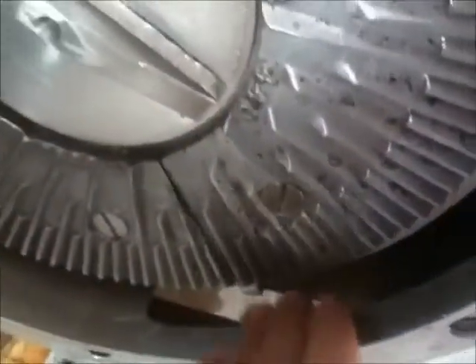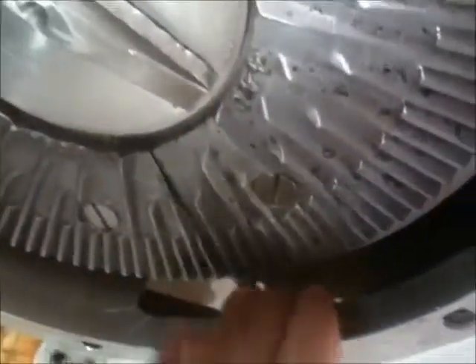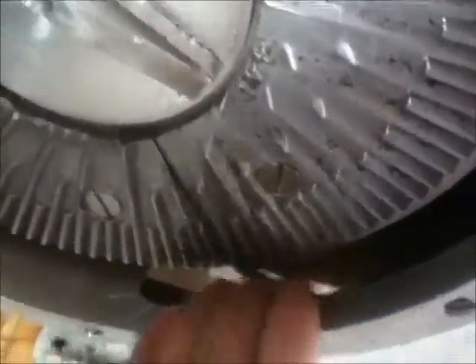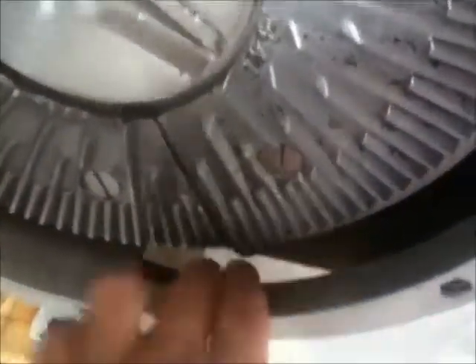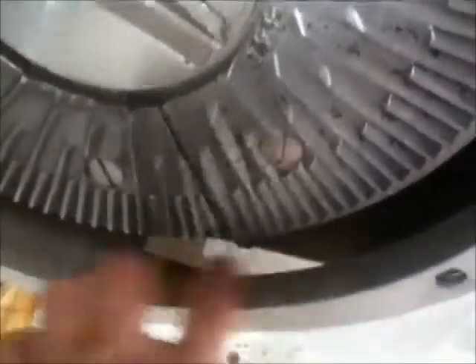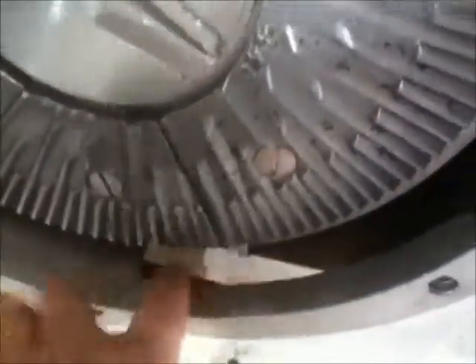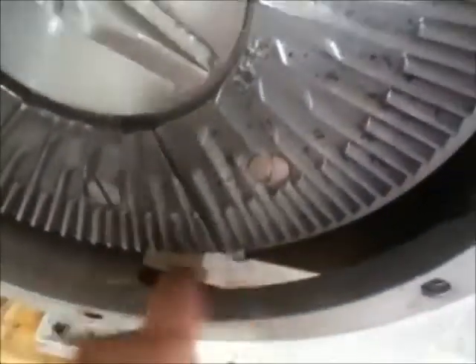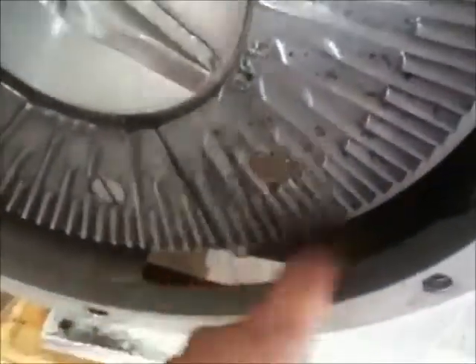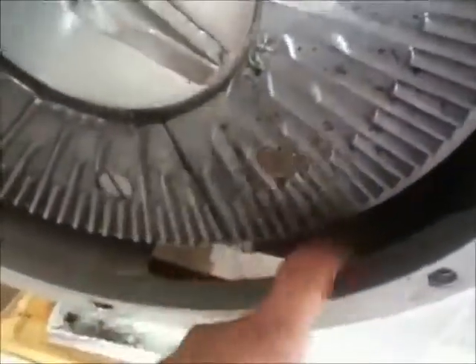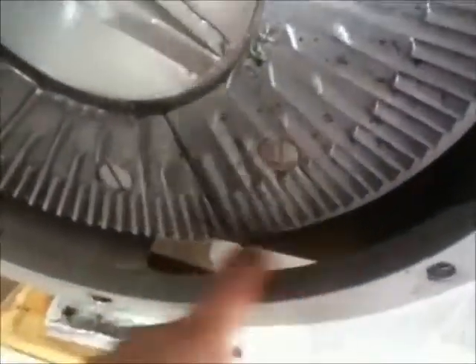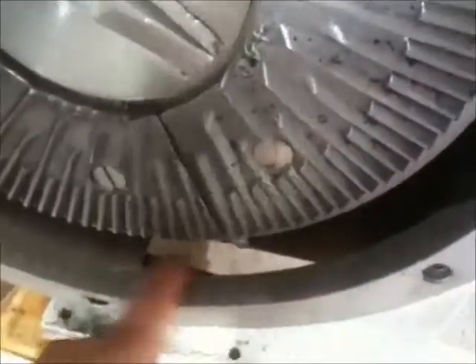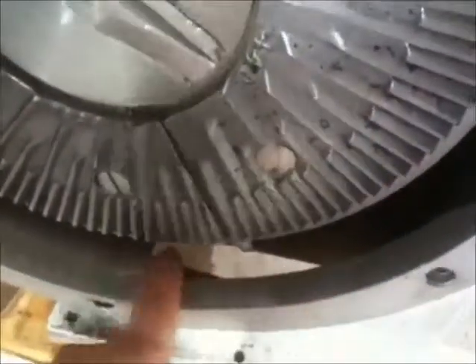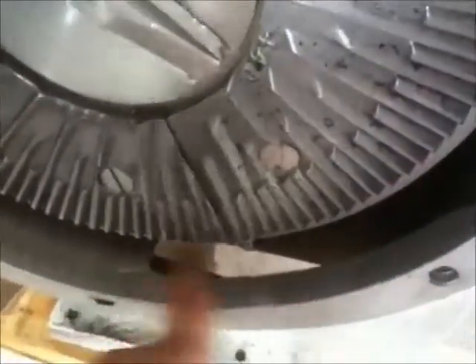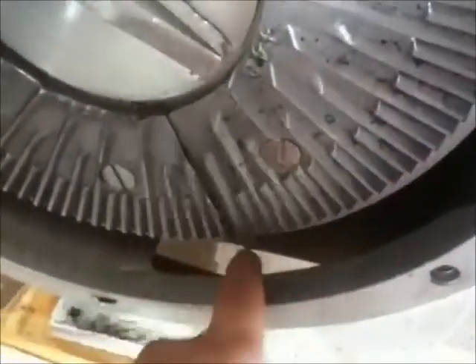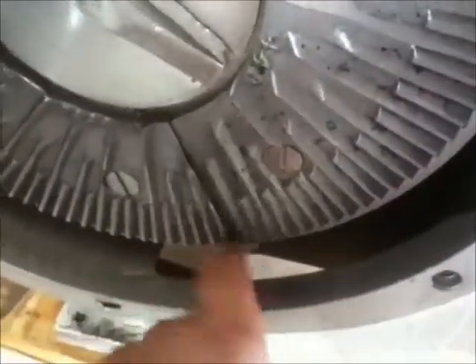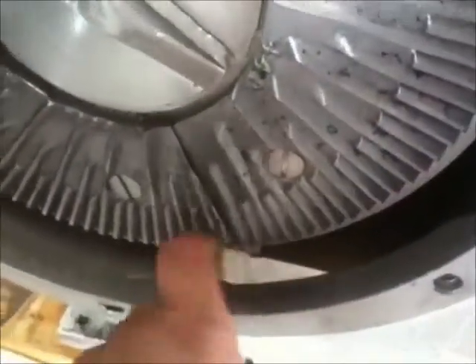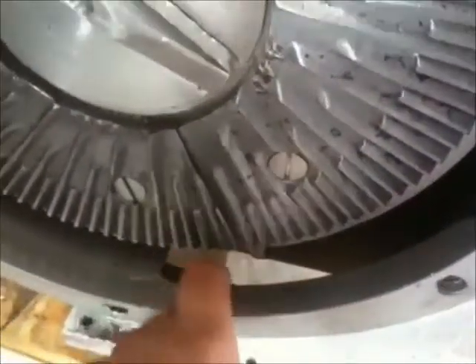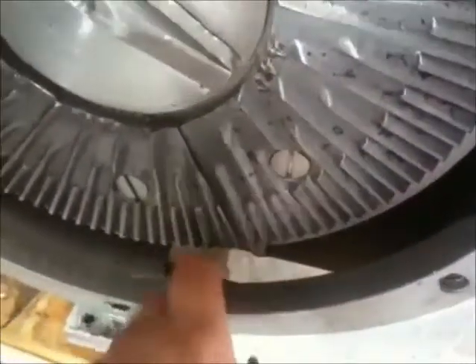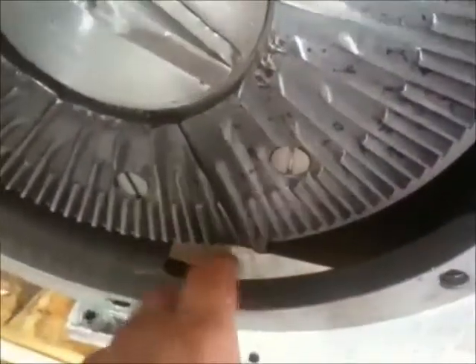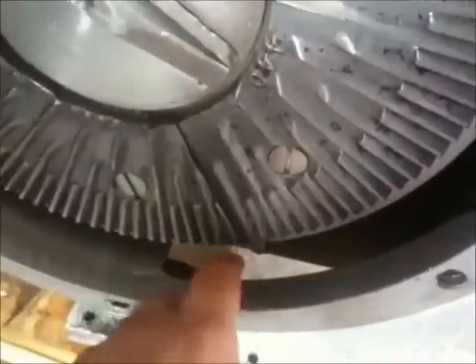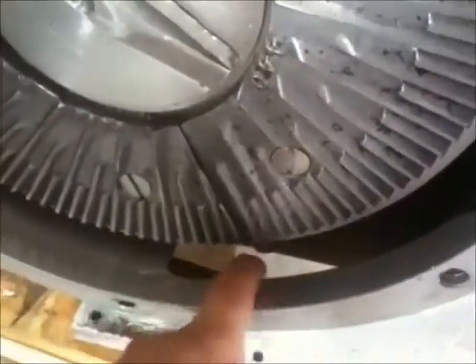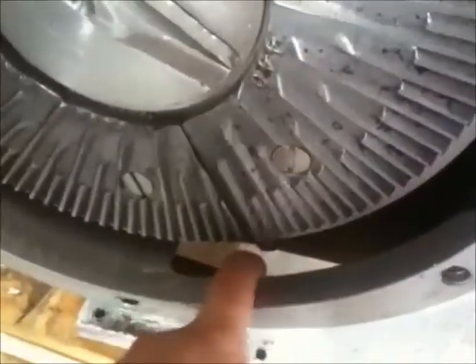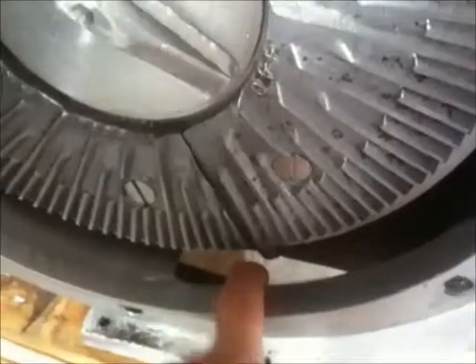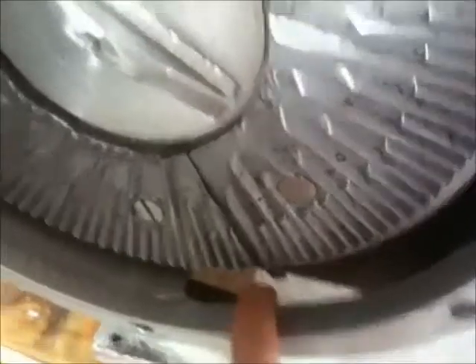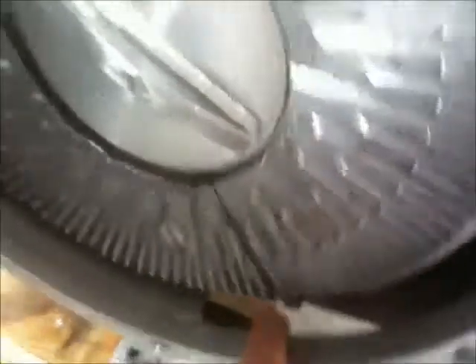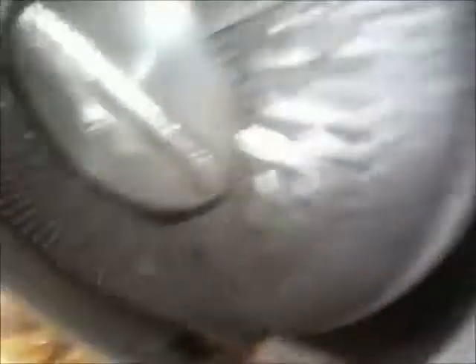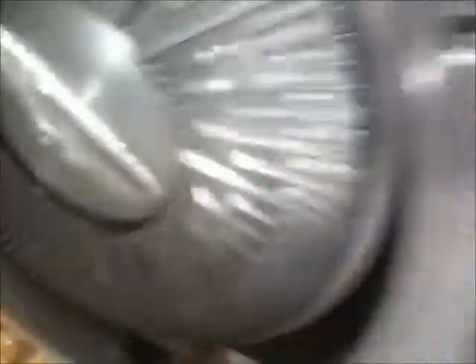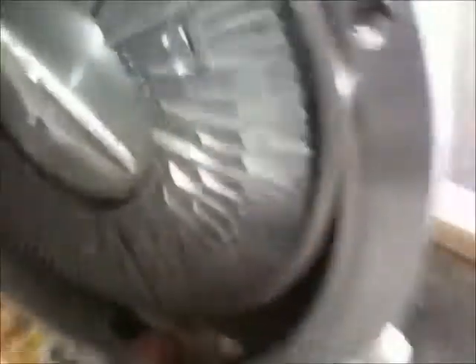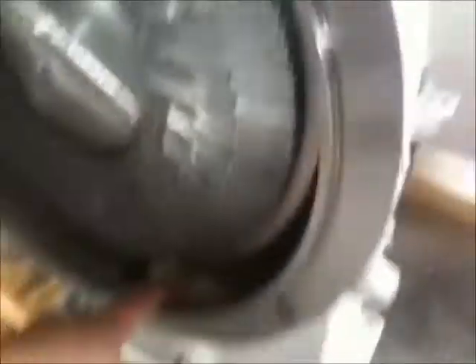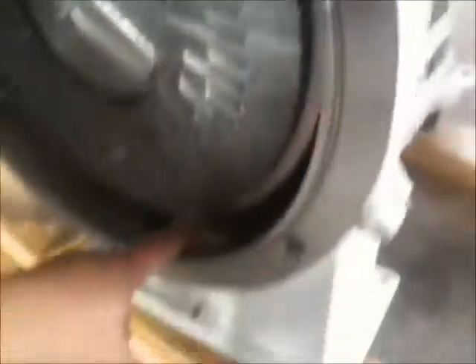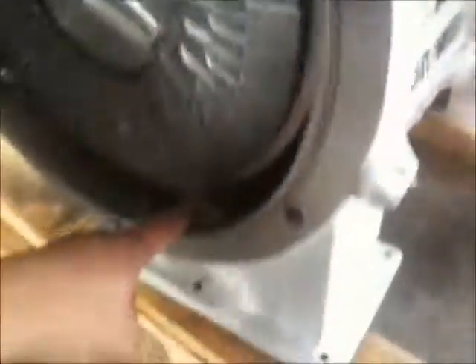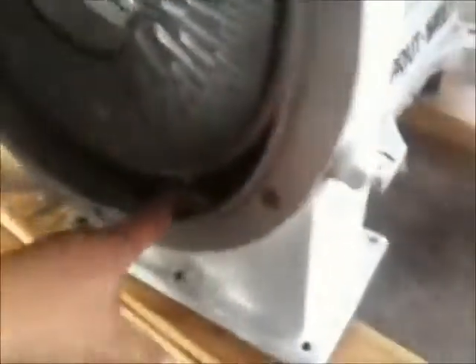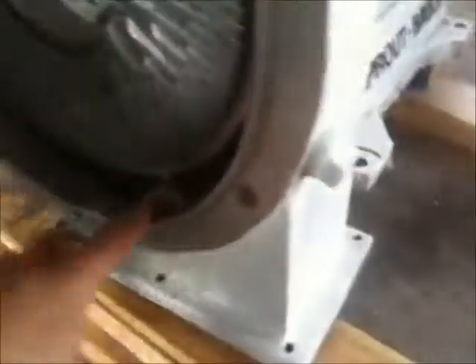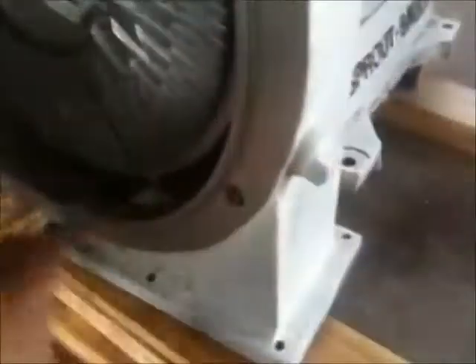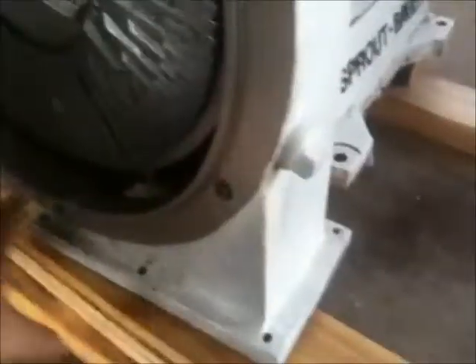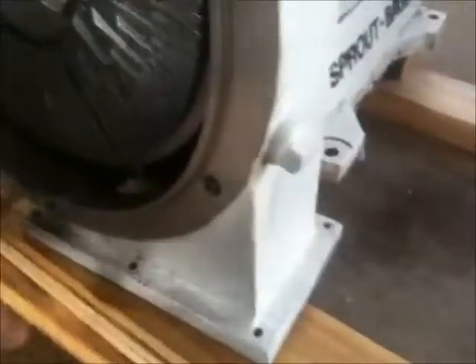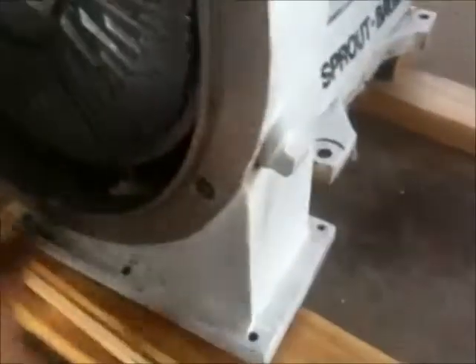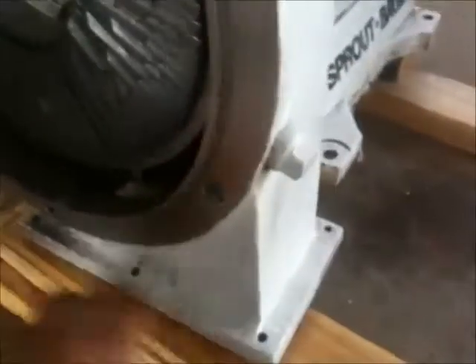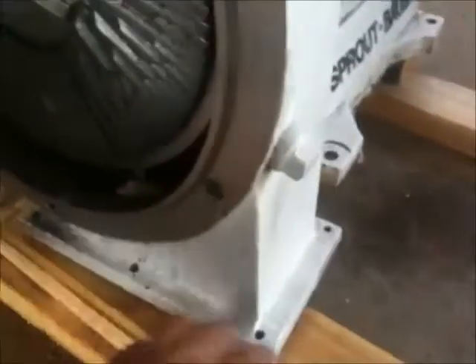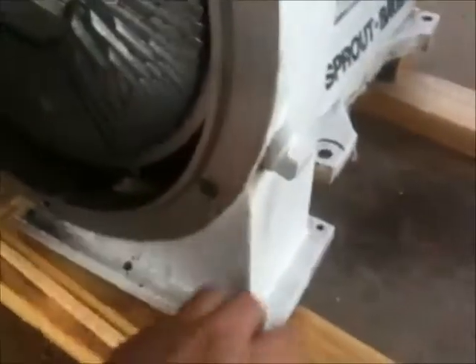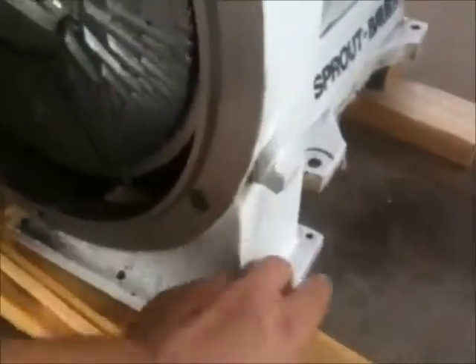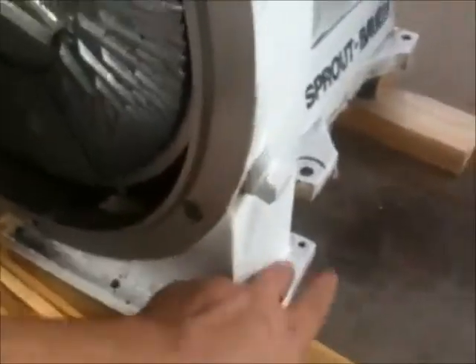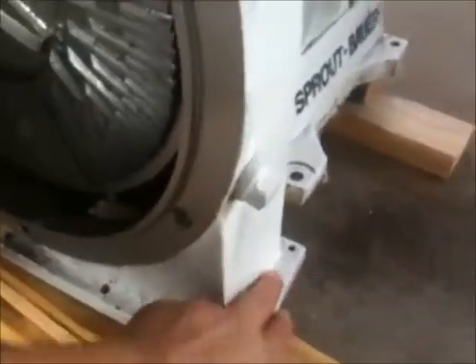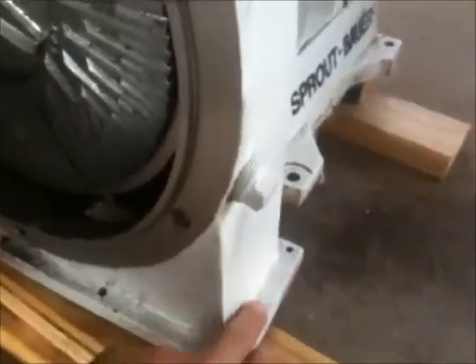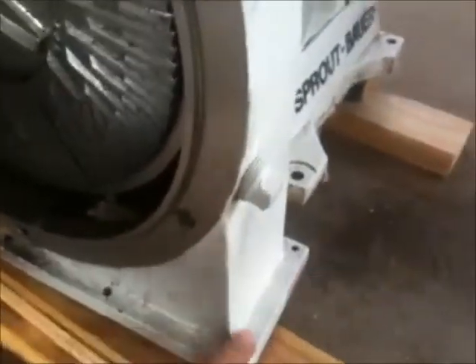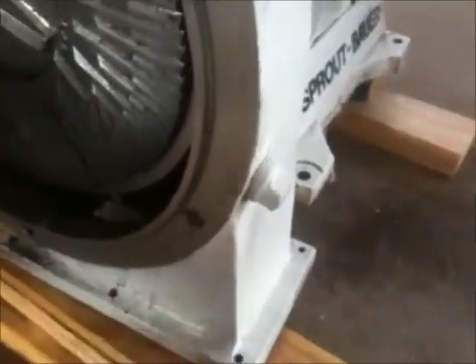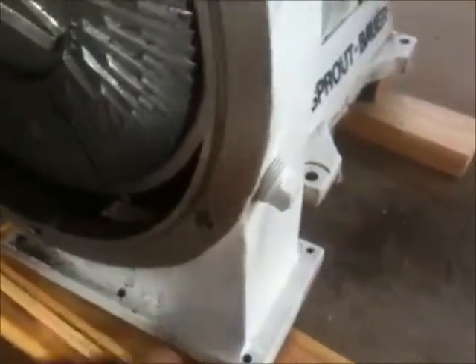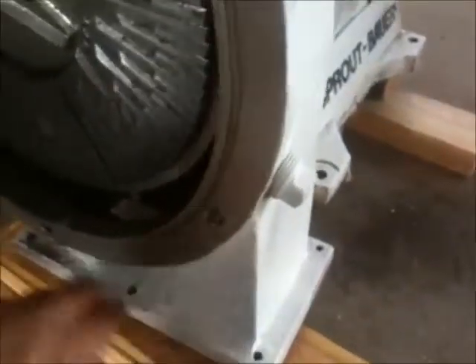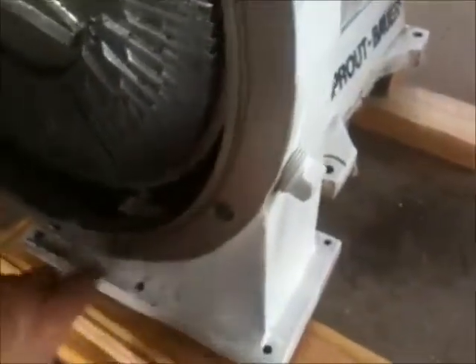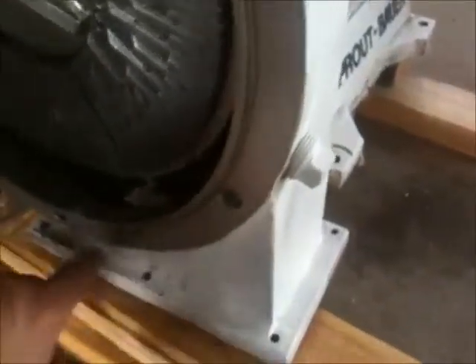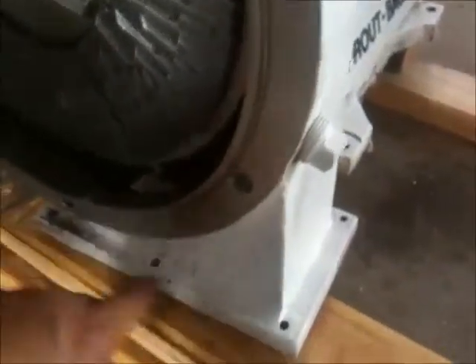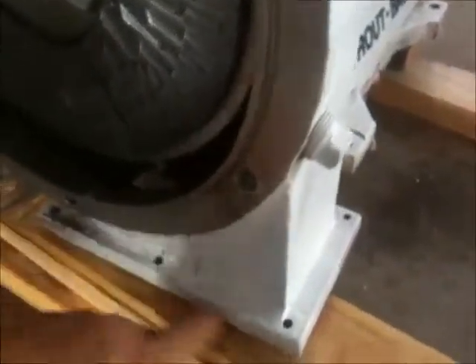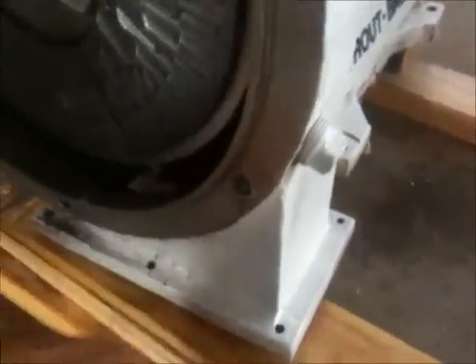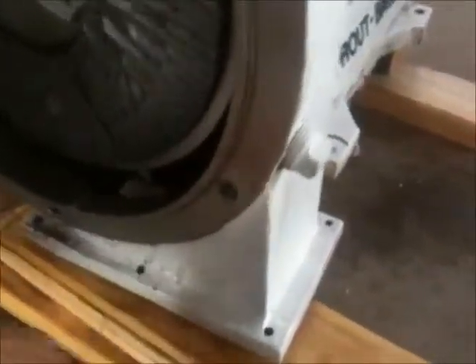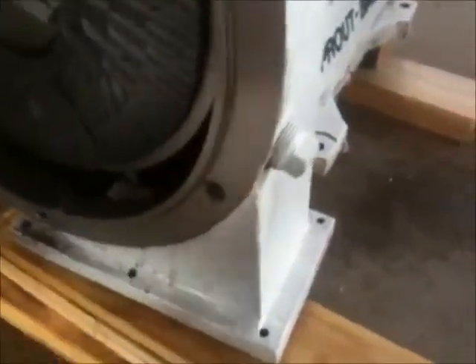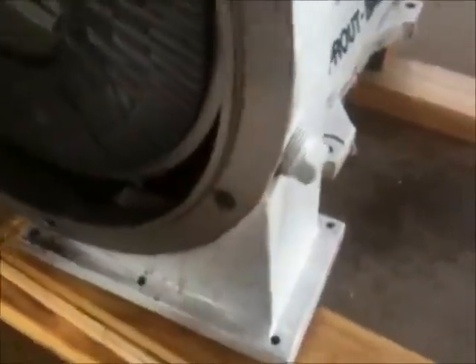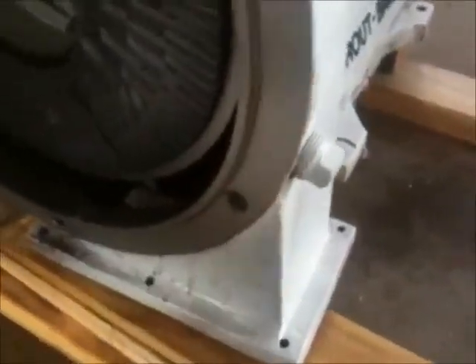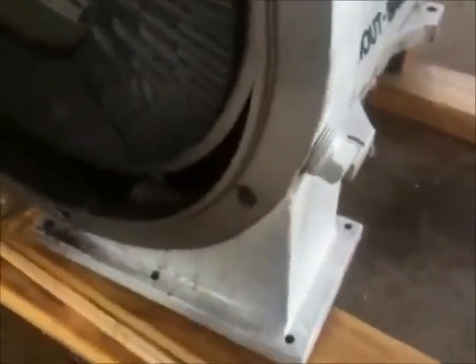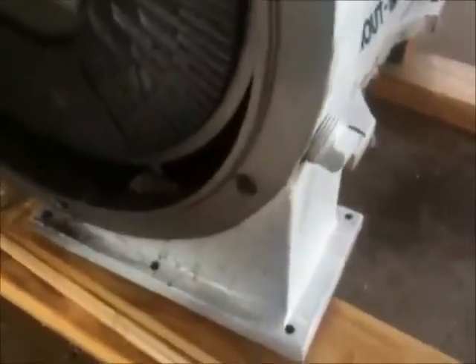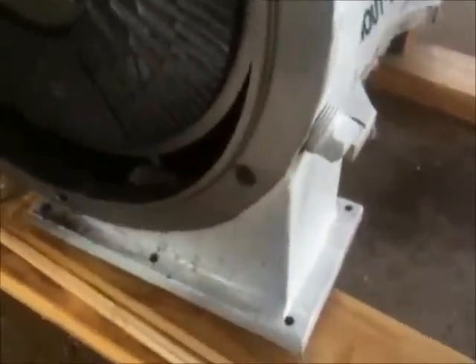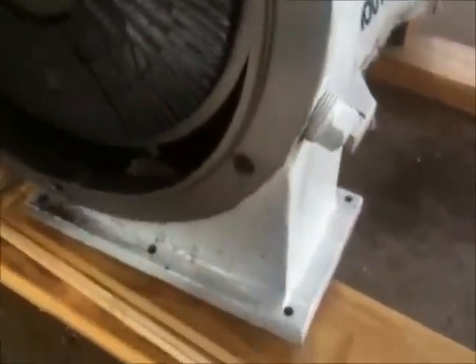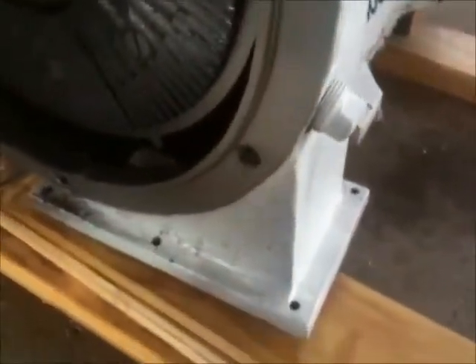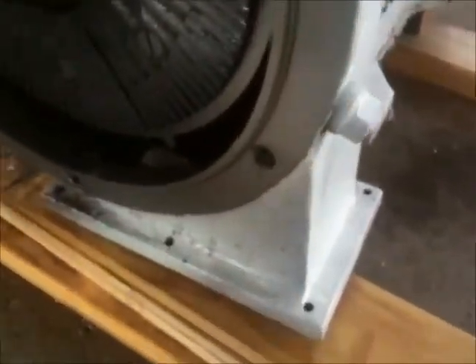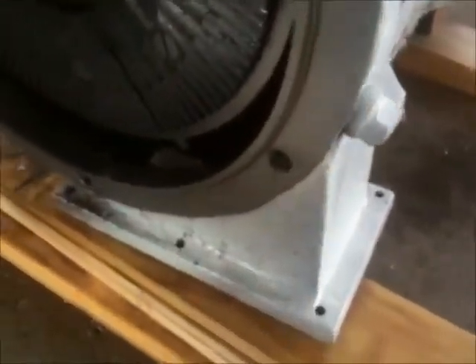That's the outfeed right there, where the product would go out on the bottom on this rectangular outfit.